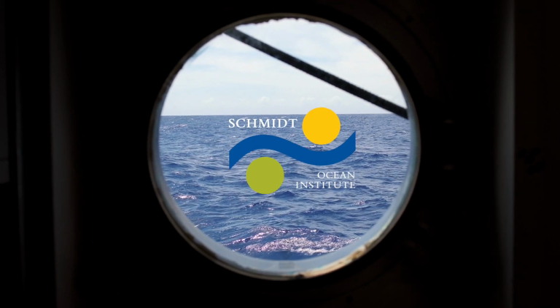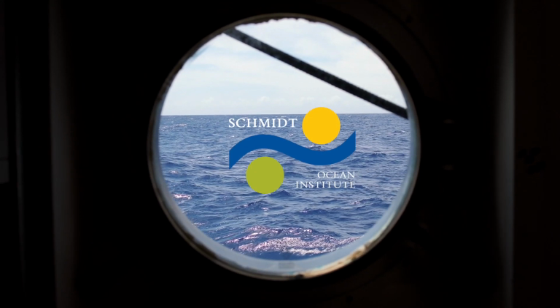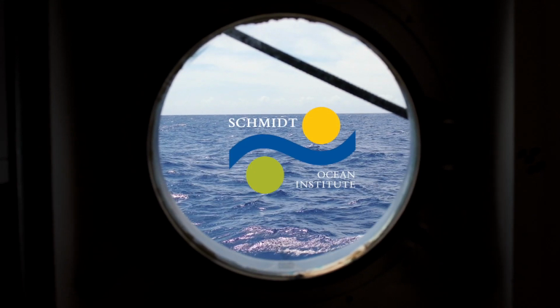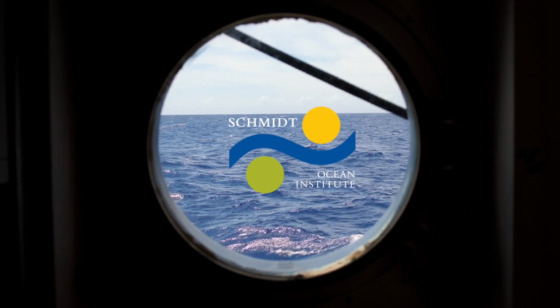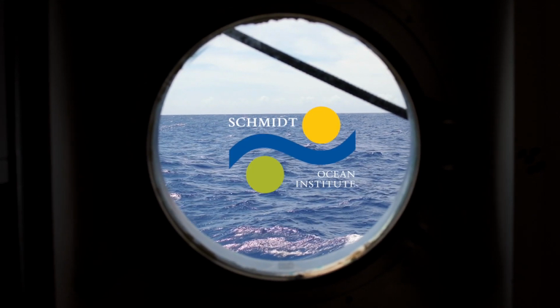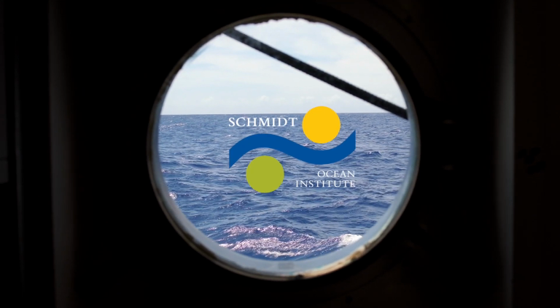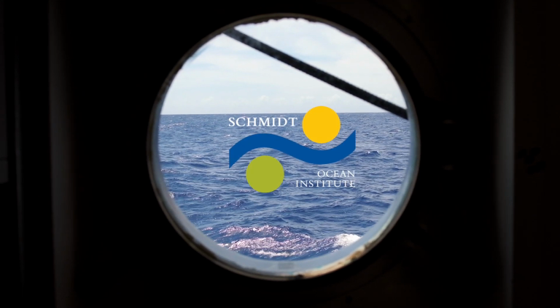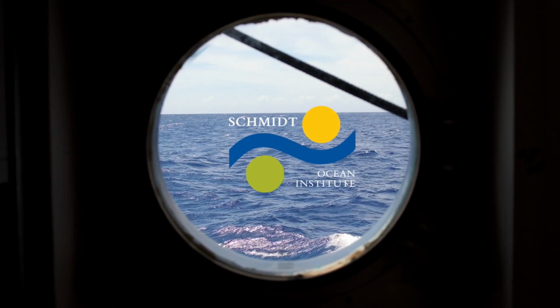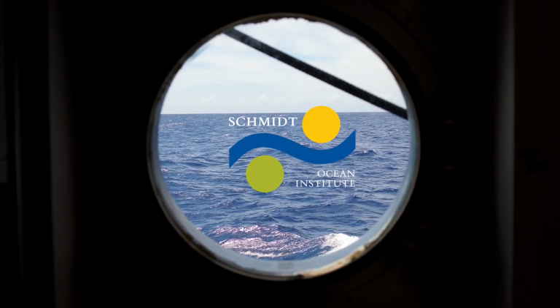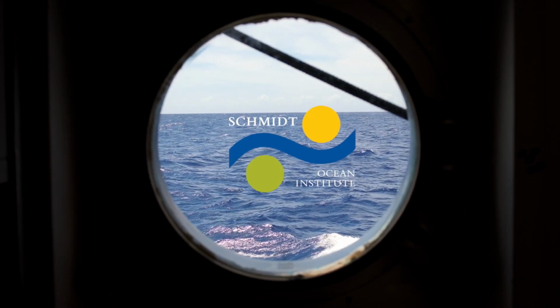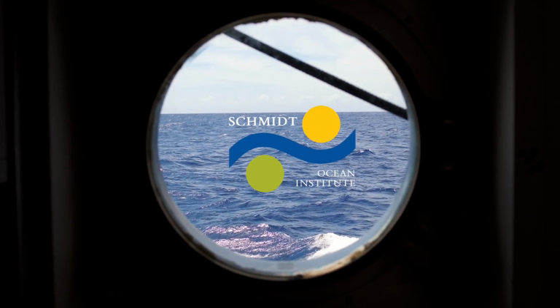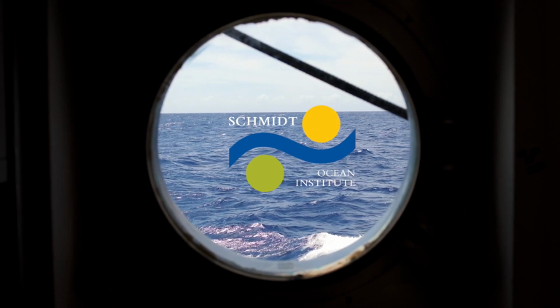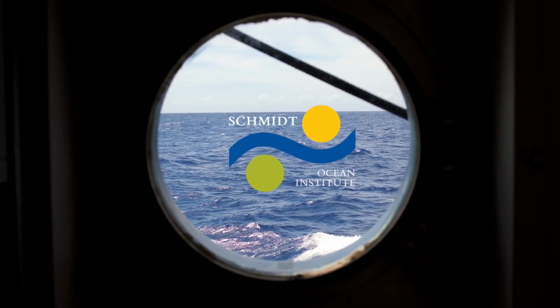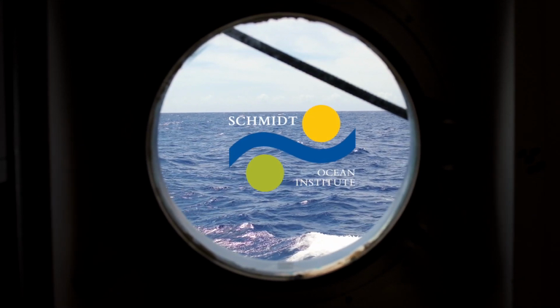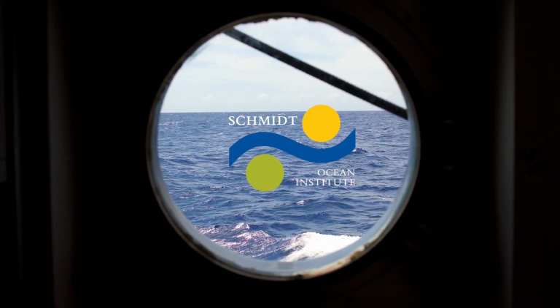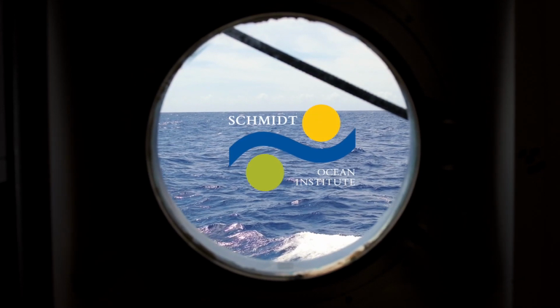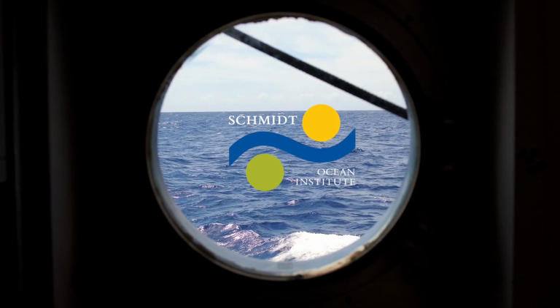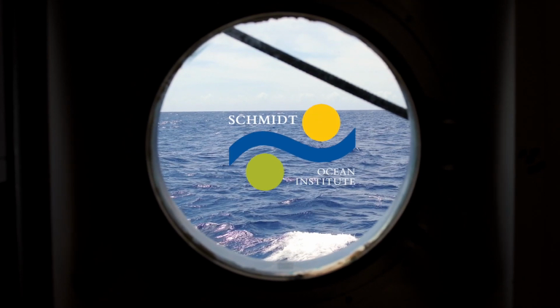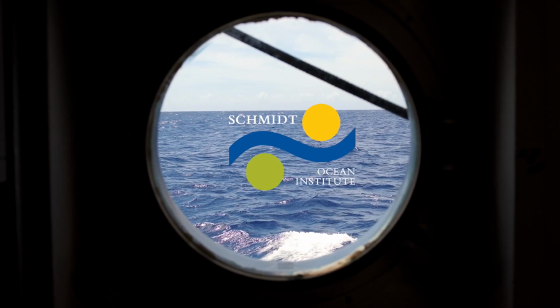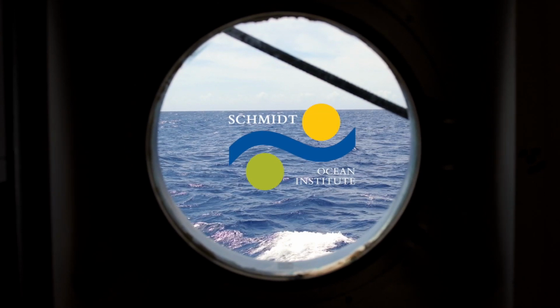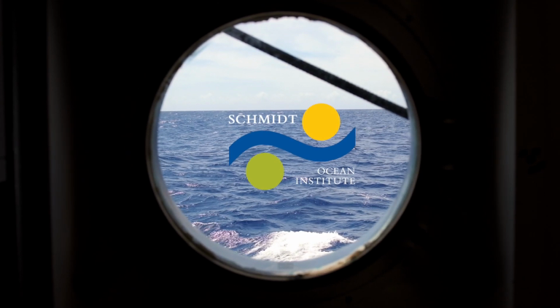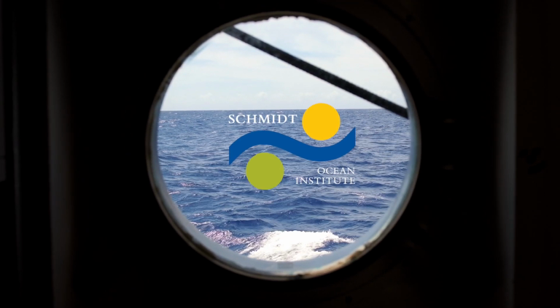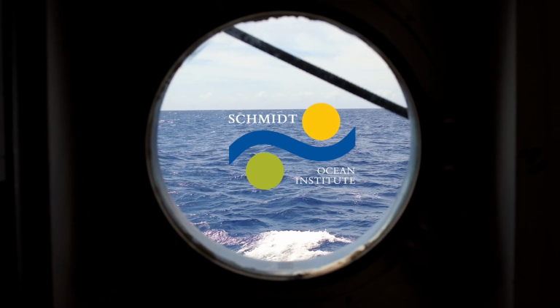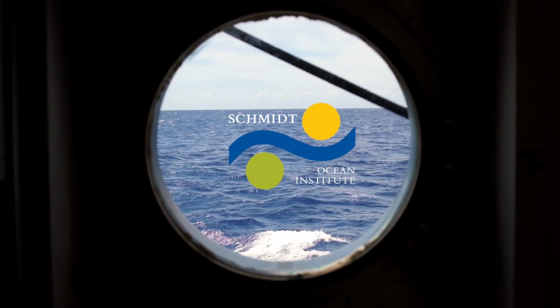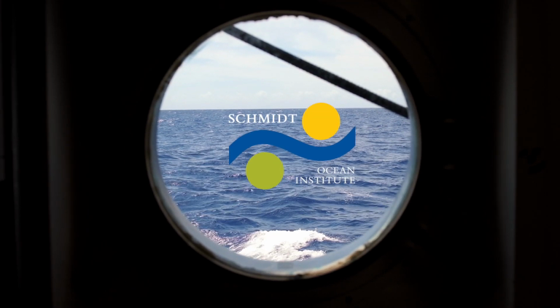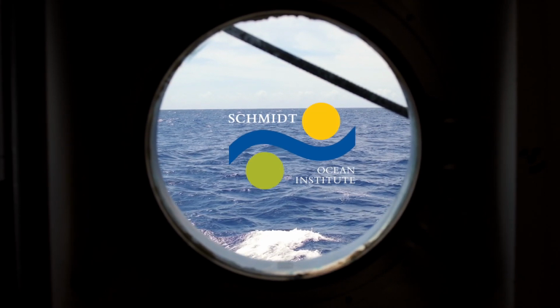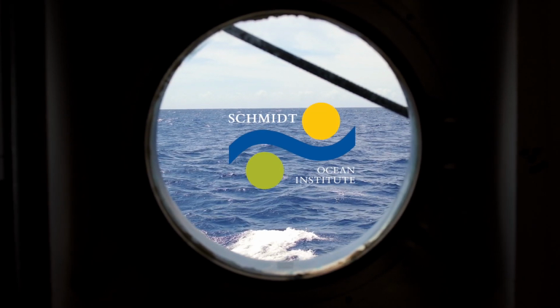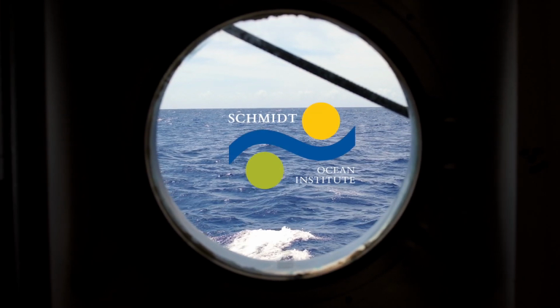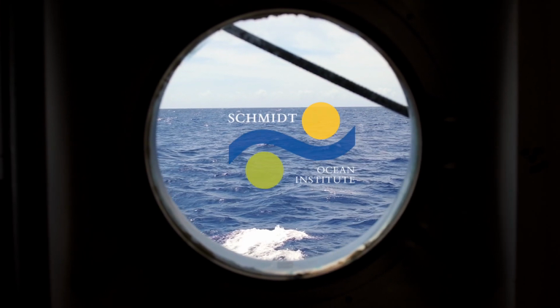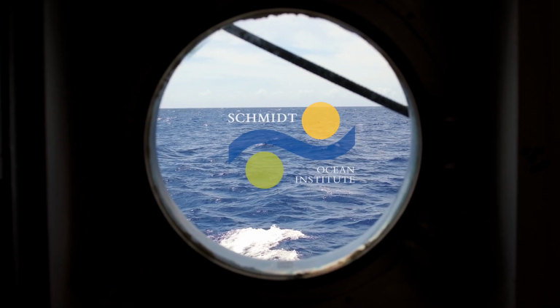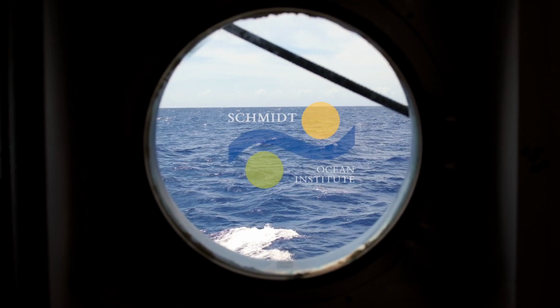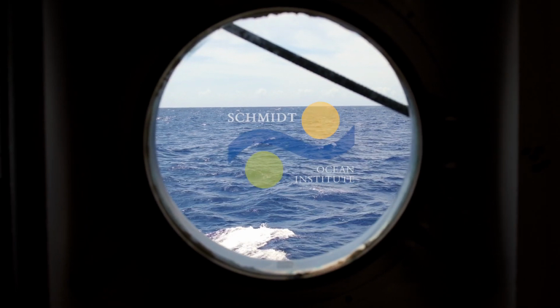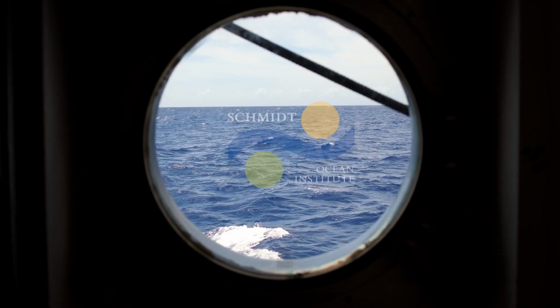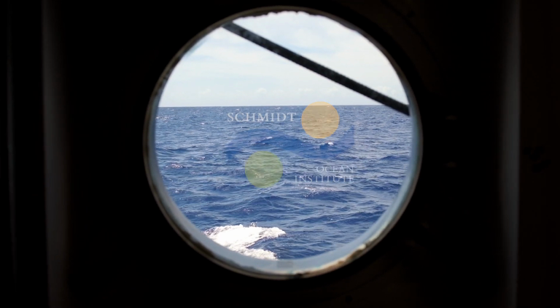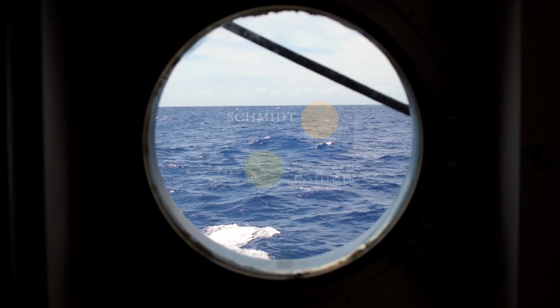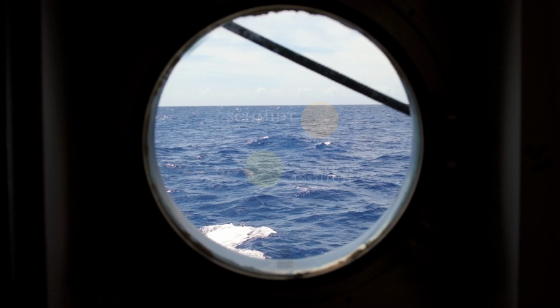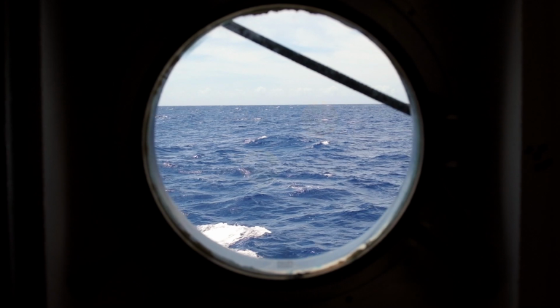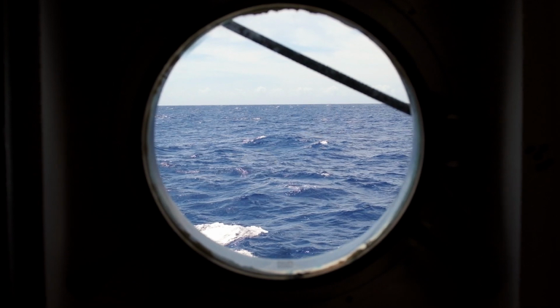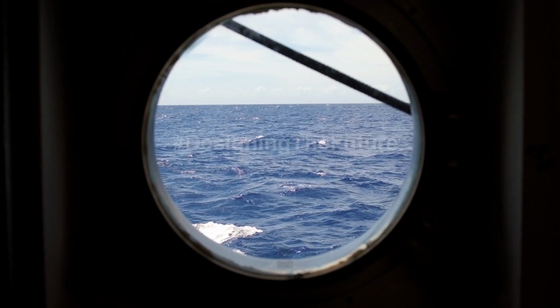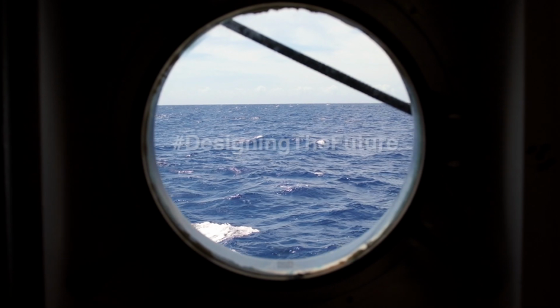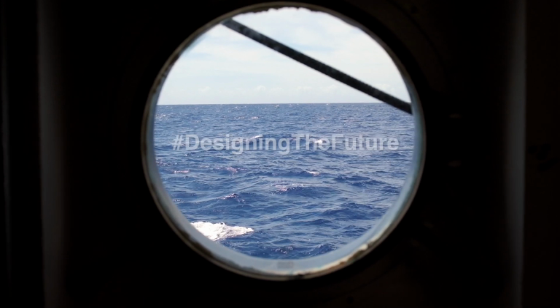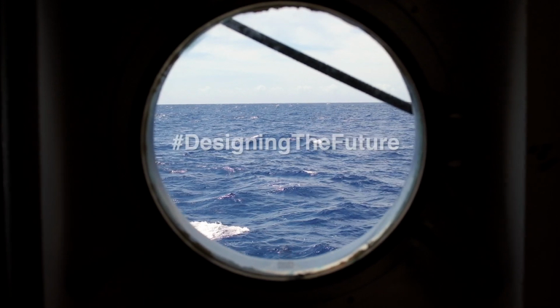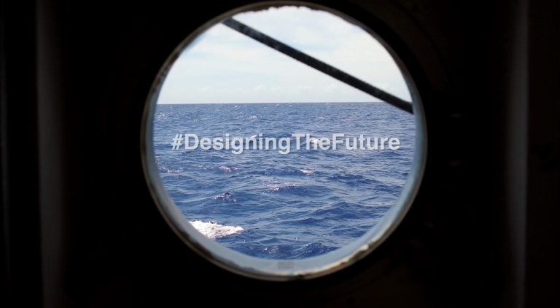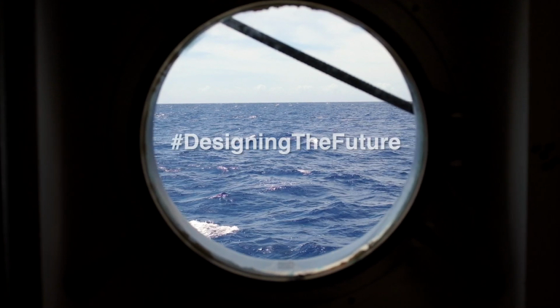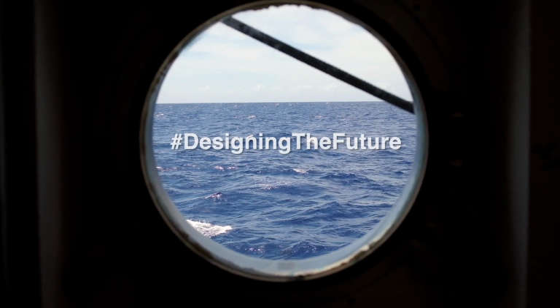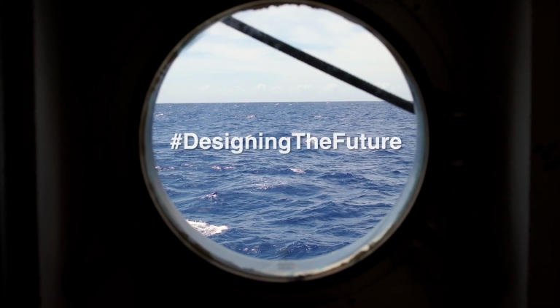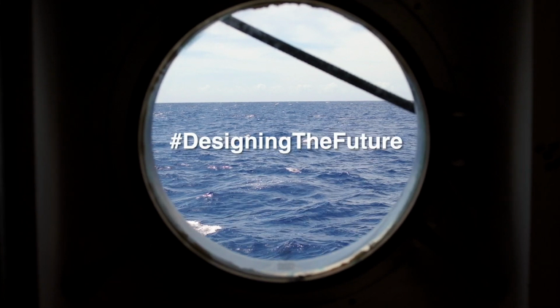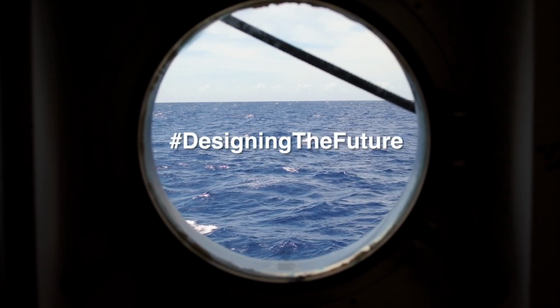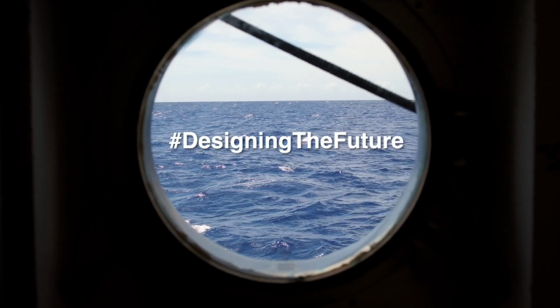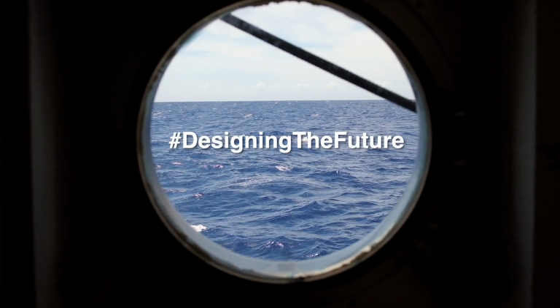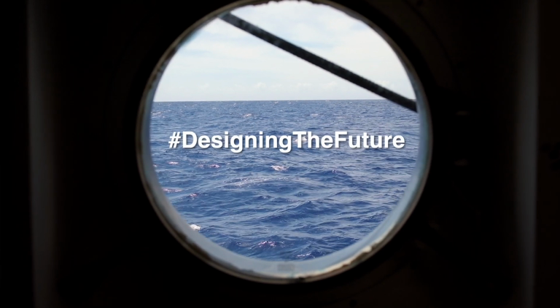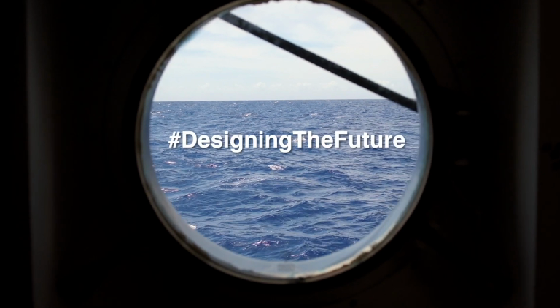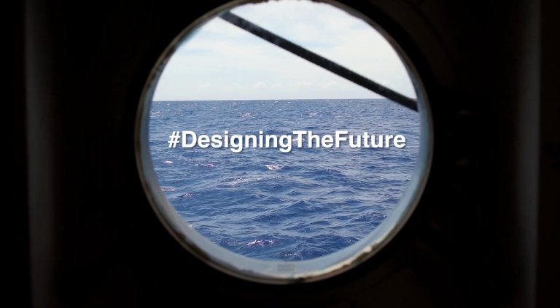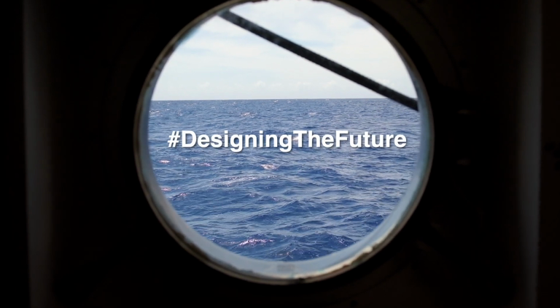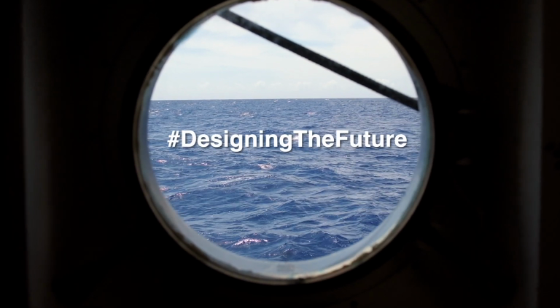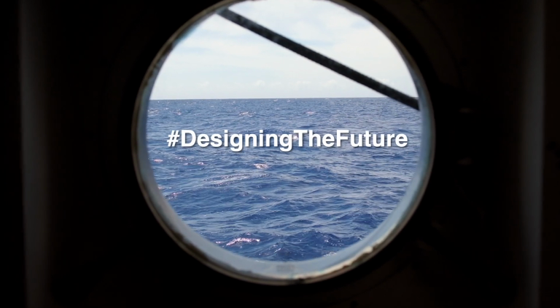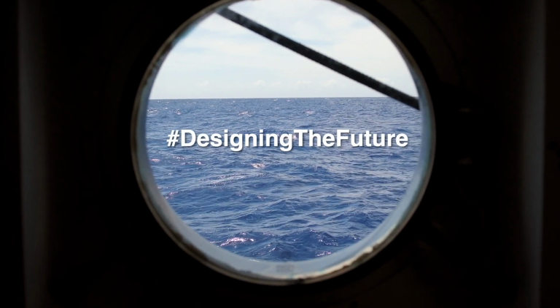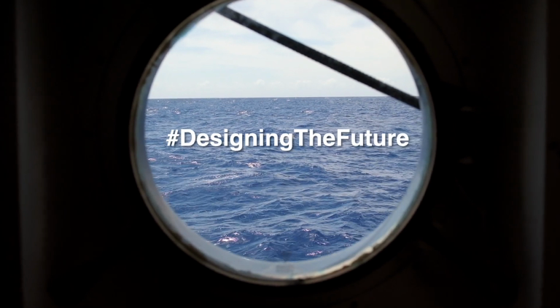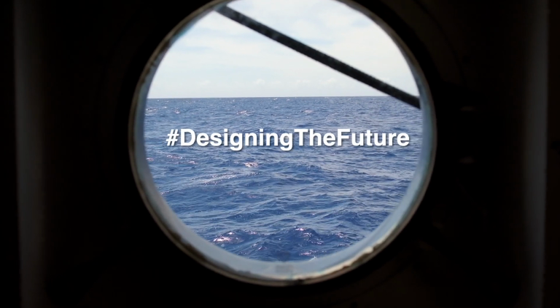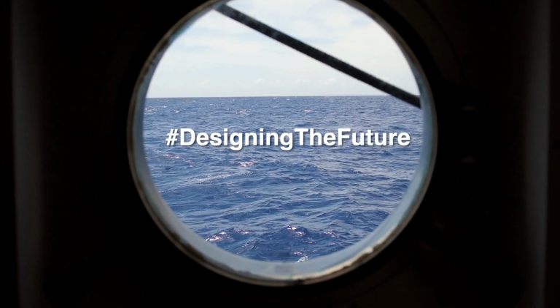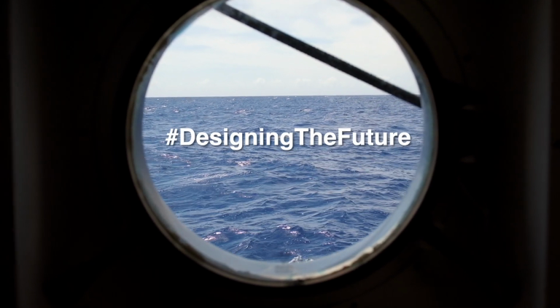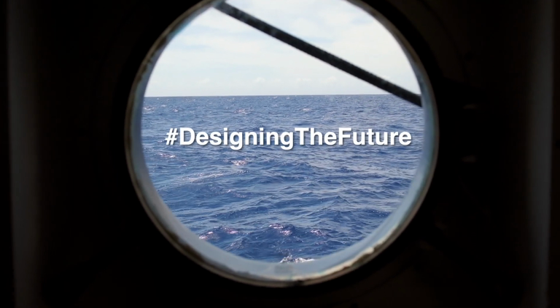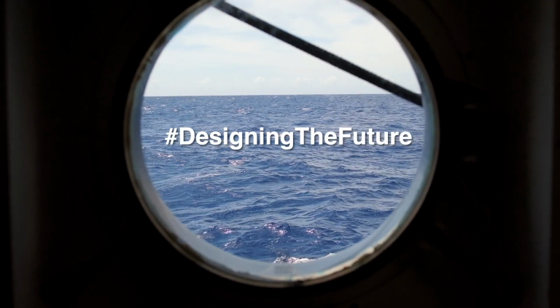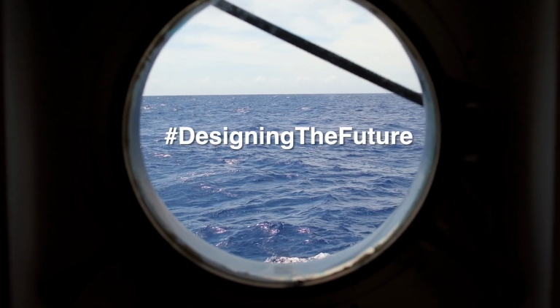Can you secure the anchors please? Secure the anchors. All copy. Secure the anchors.